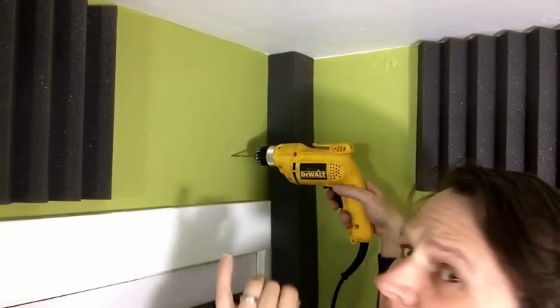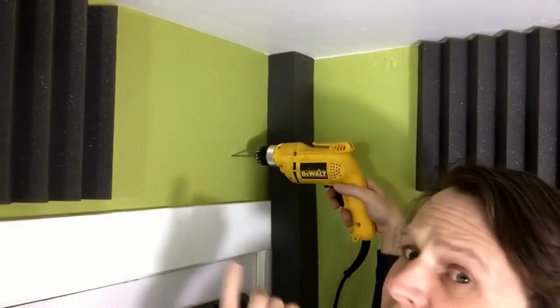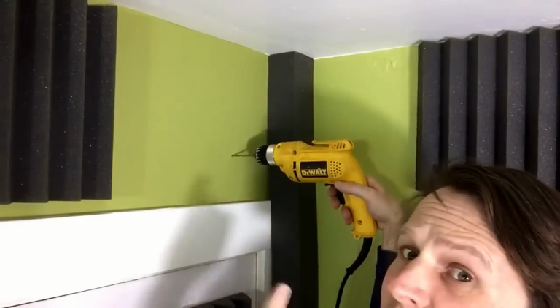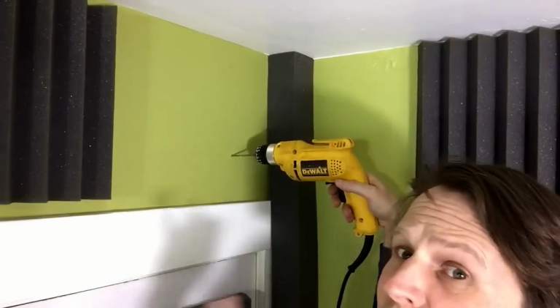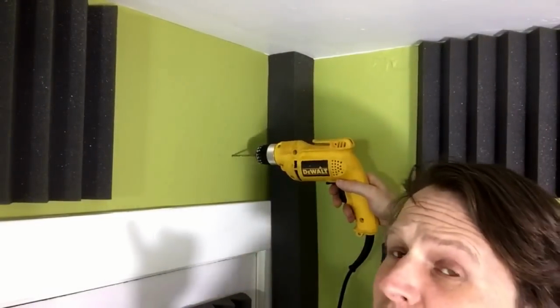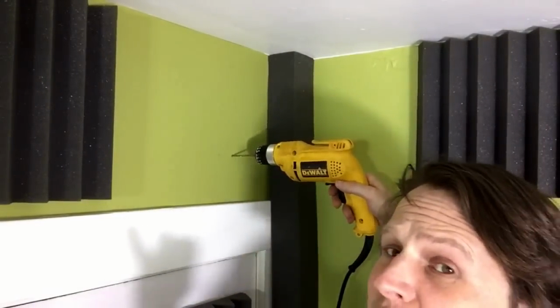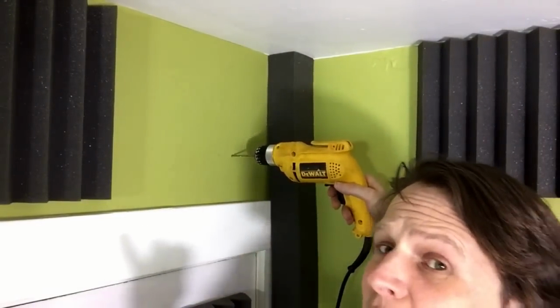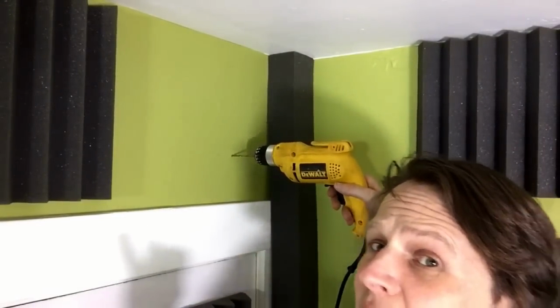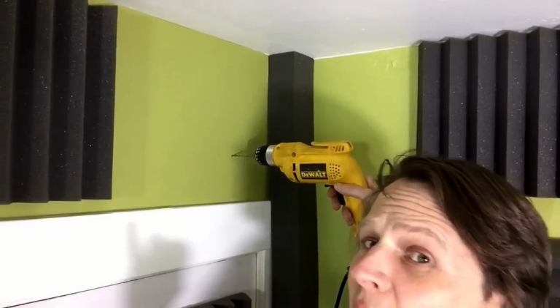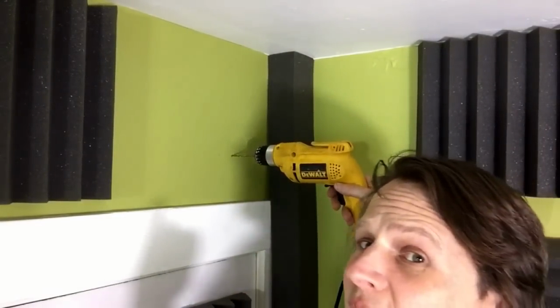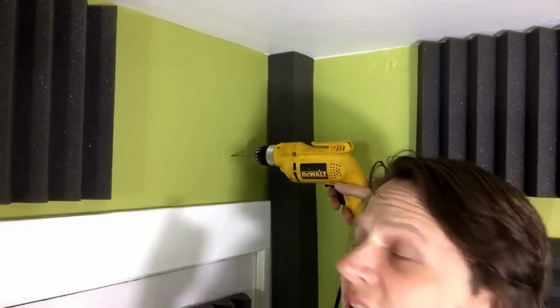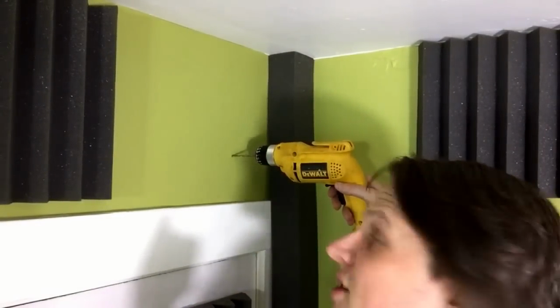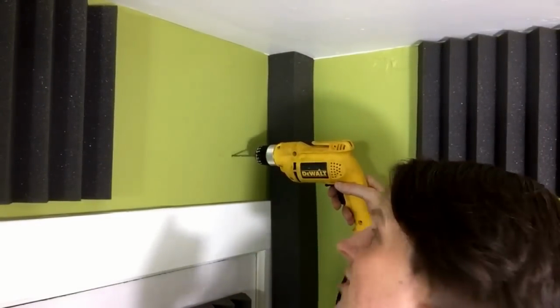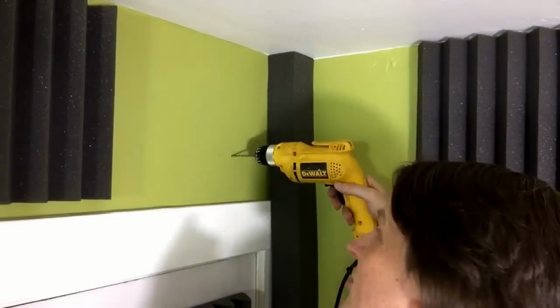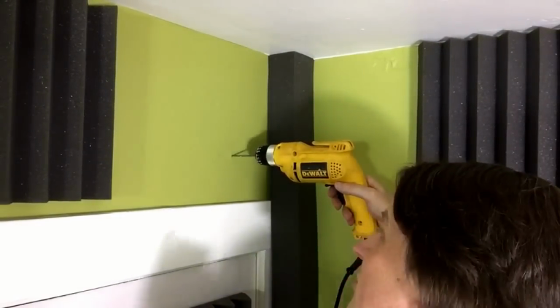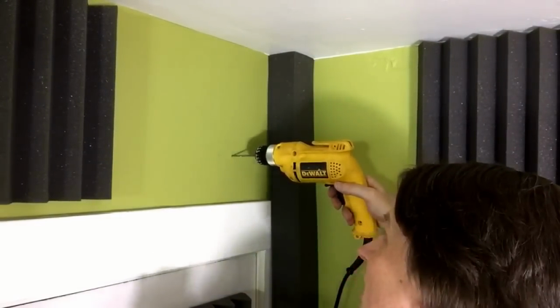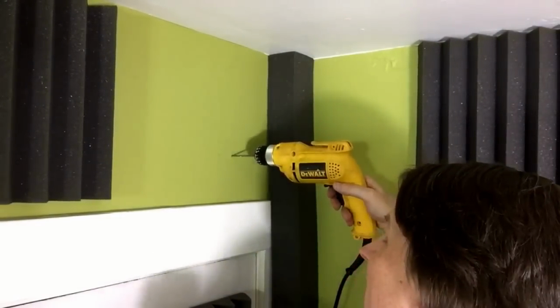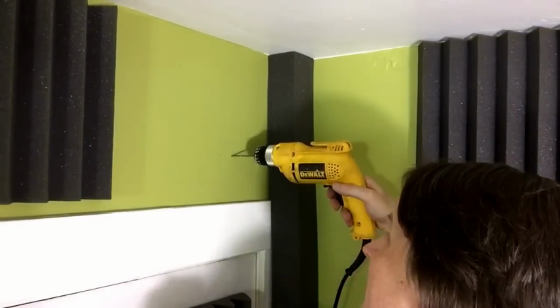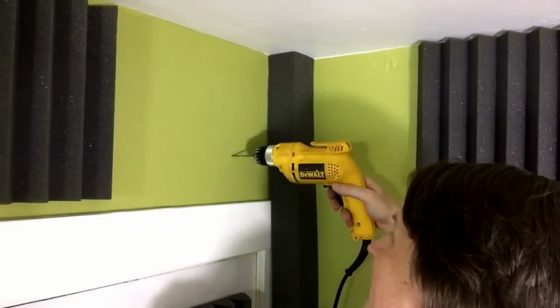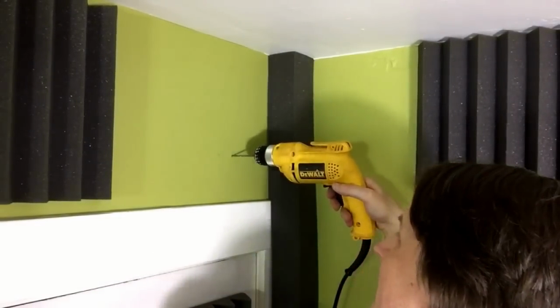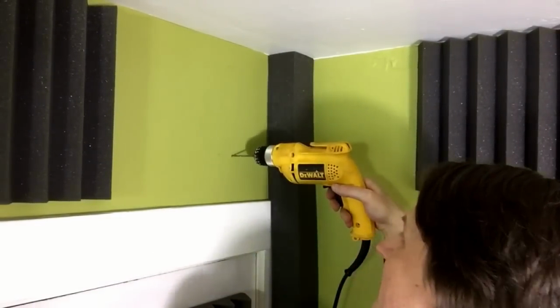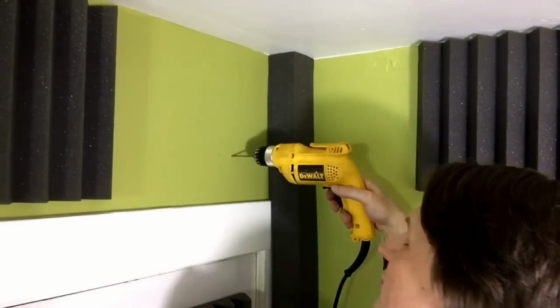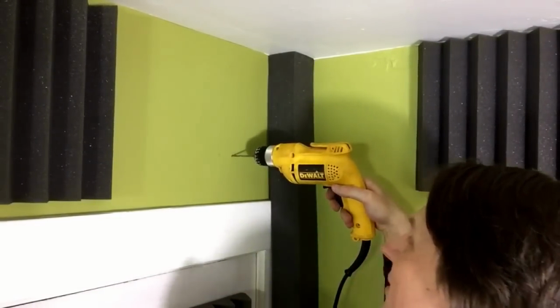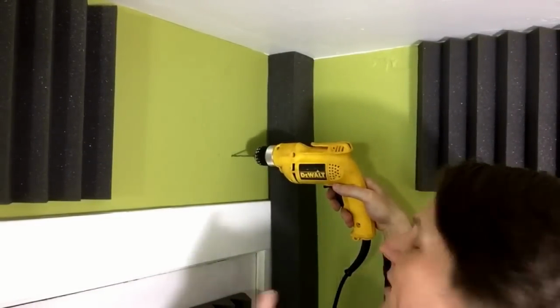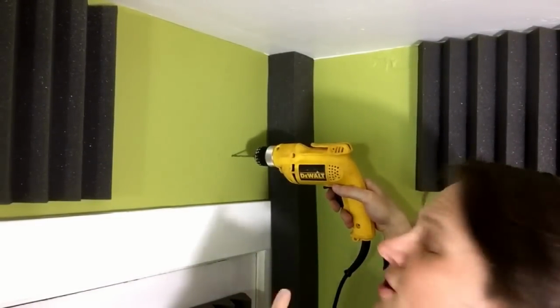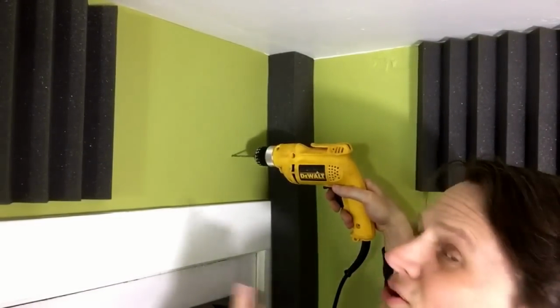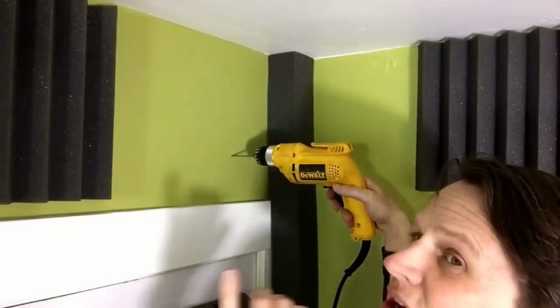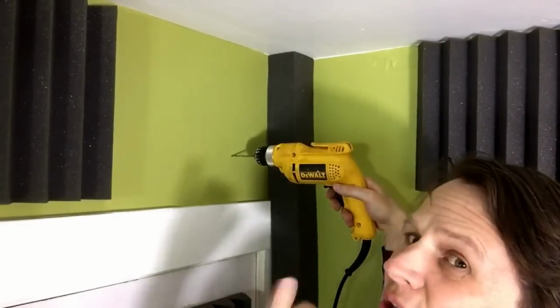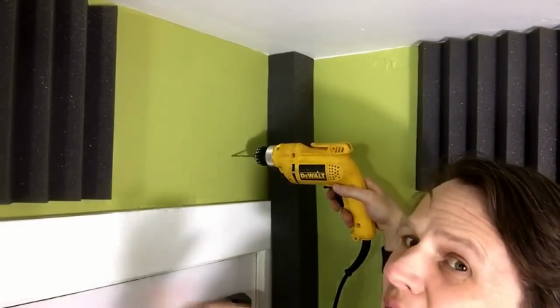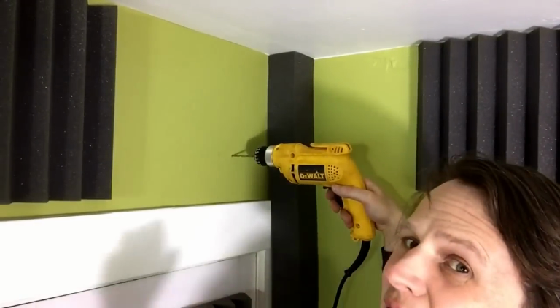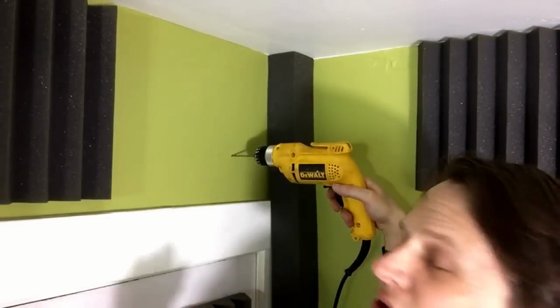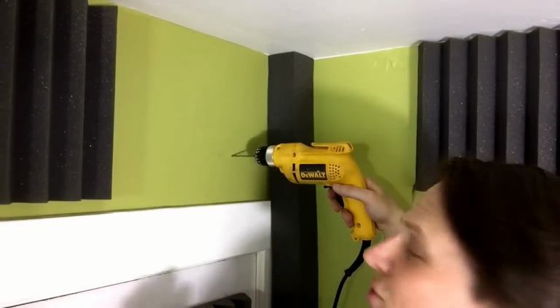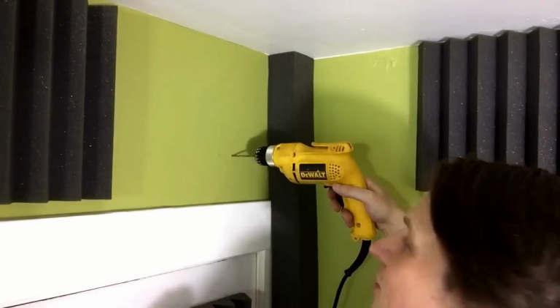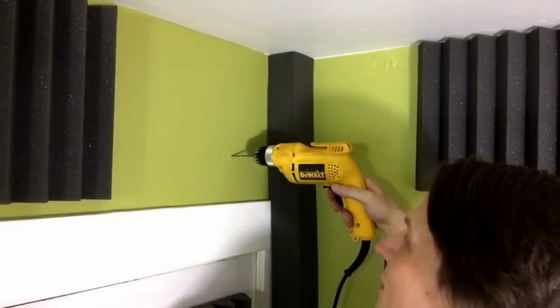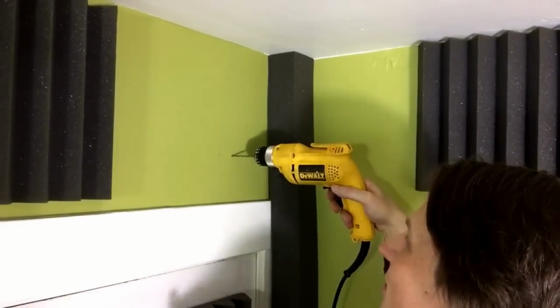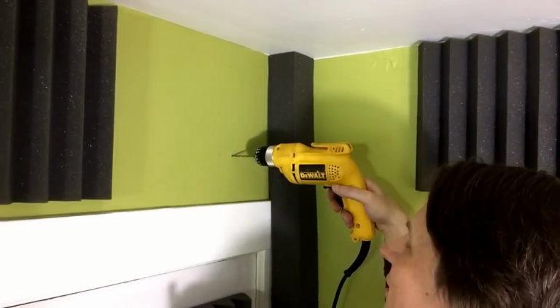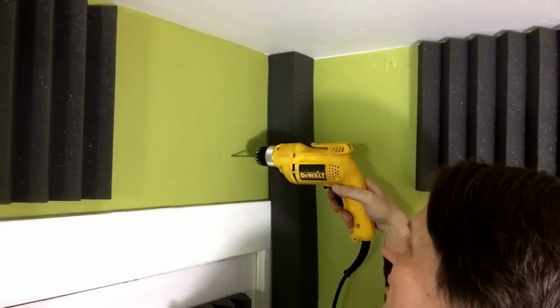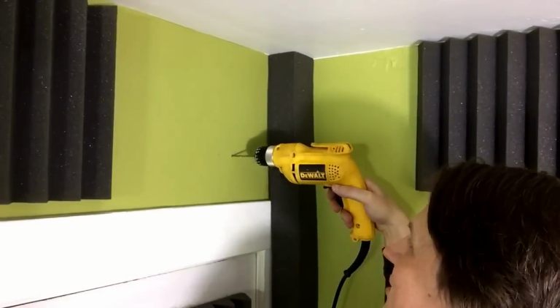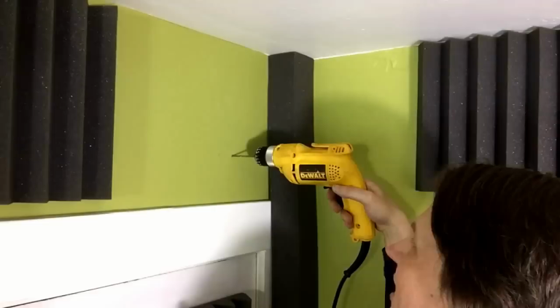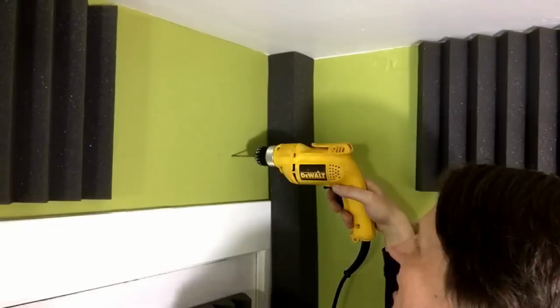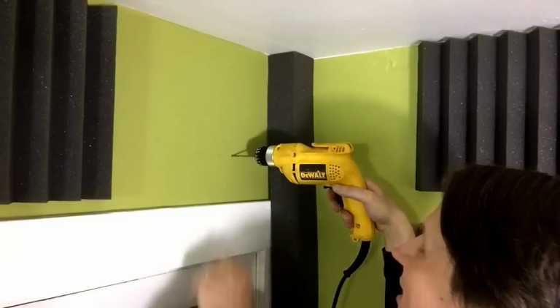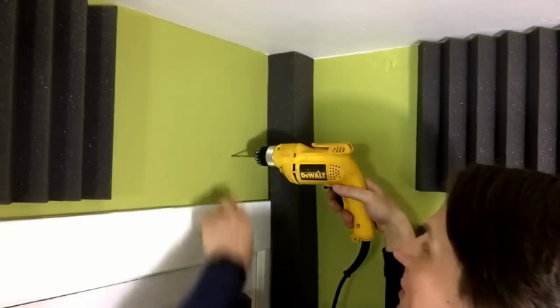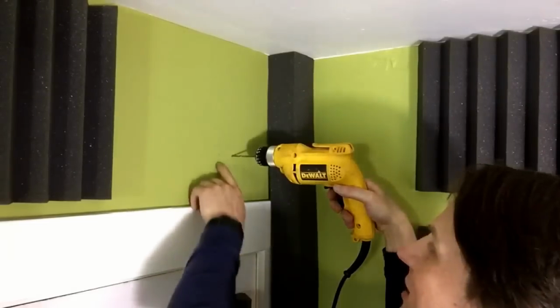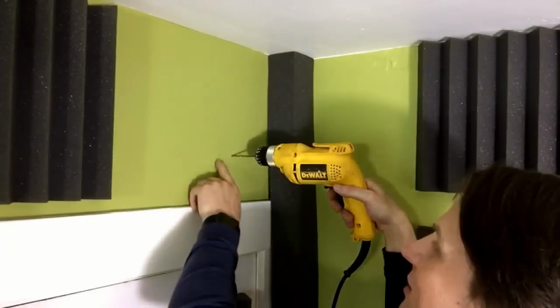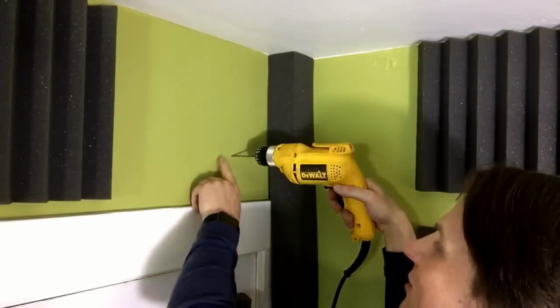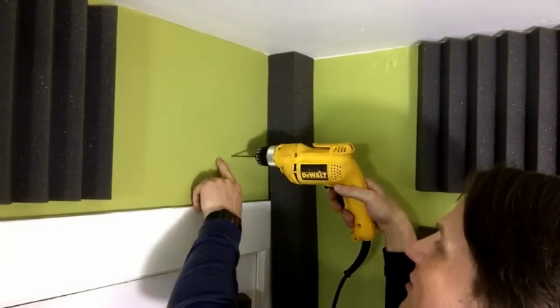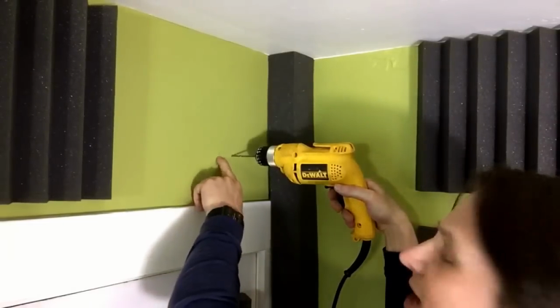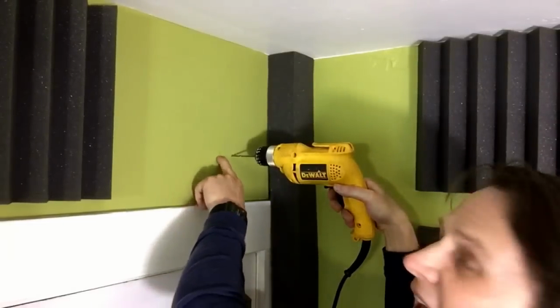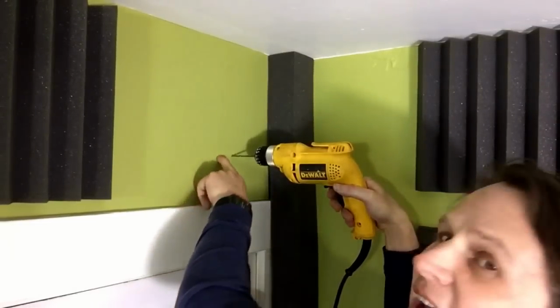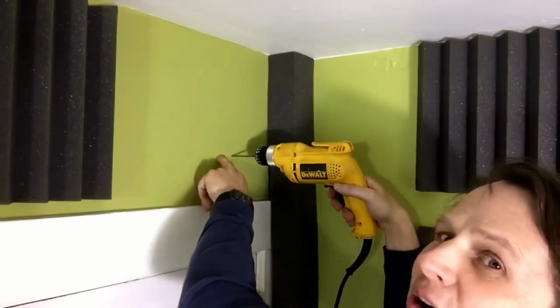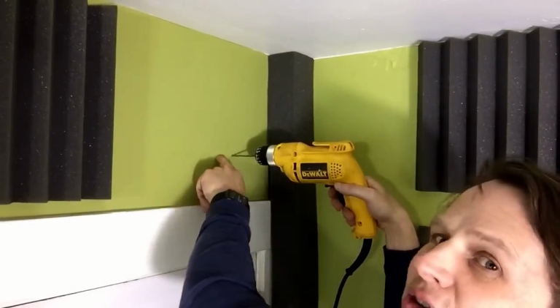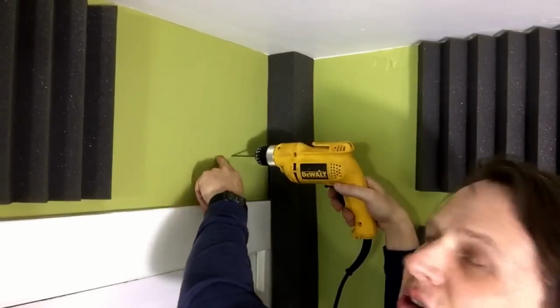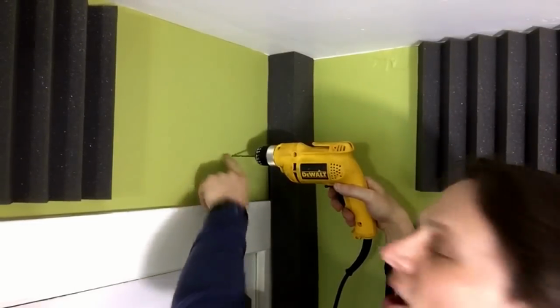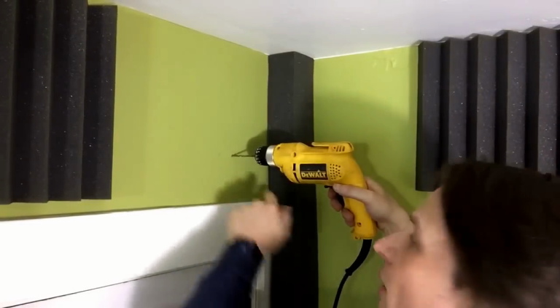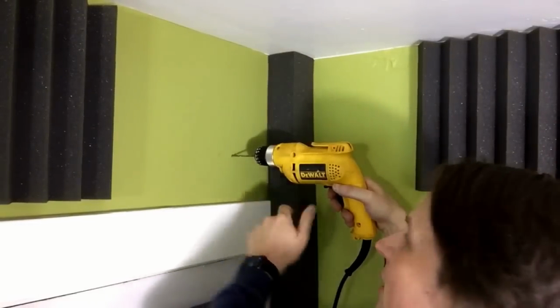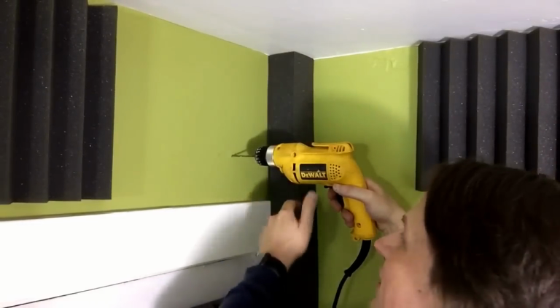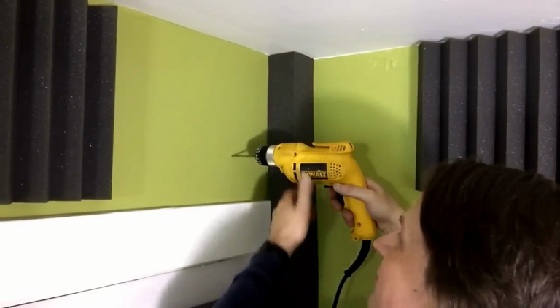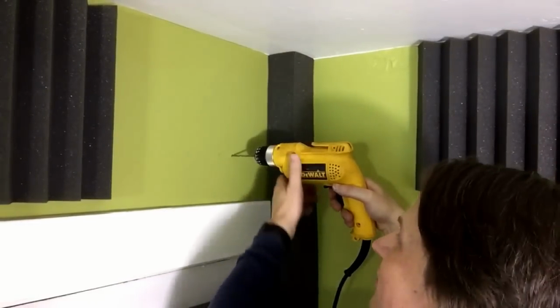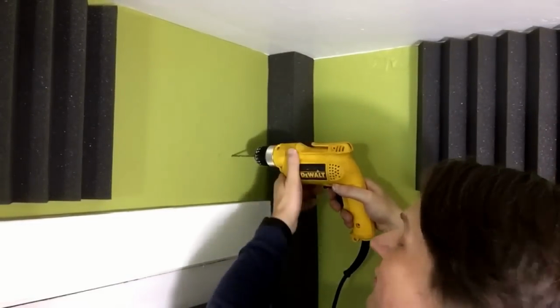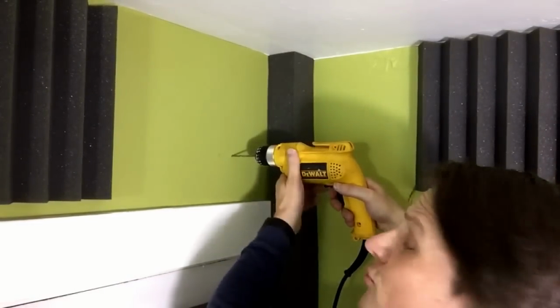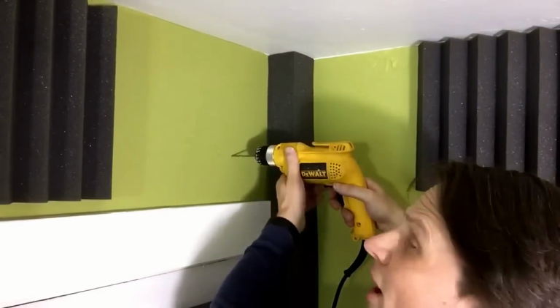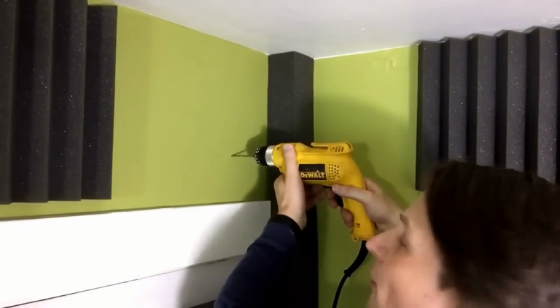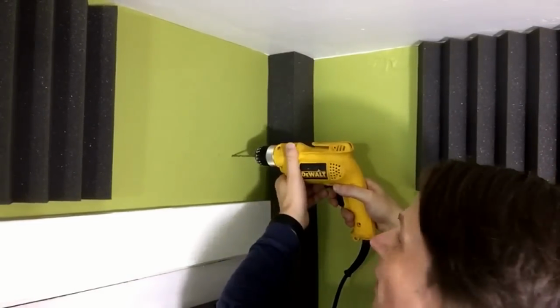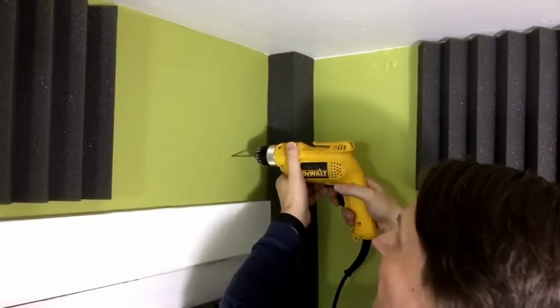The first two screws are going into the stud, so I'm going to use a longer screw to go into the stud, and then I'm going to use an anchor to go into the drywall.